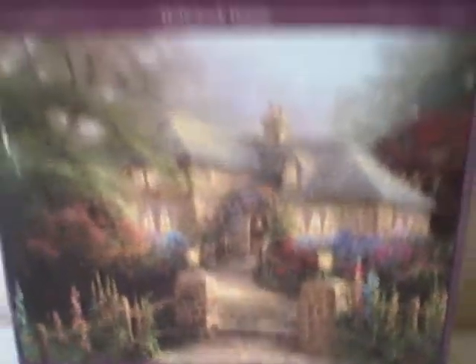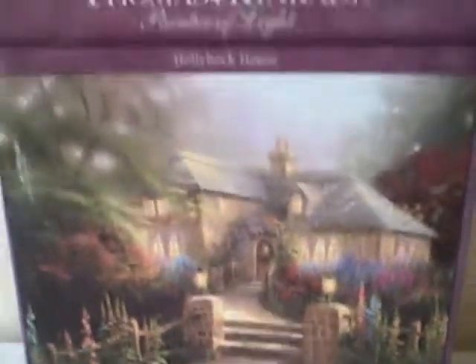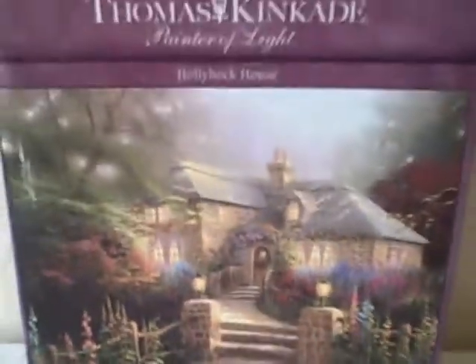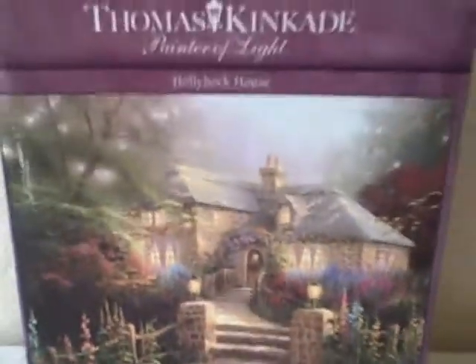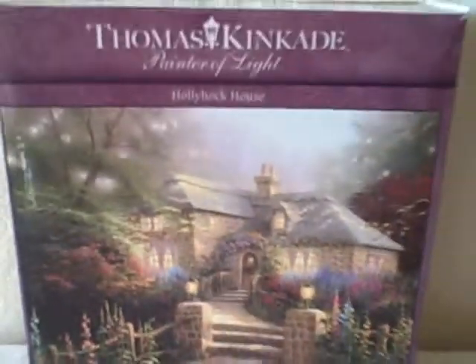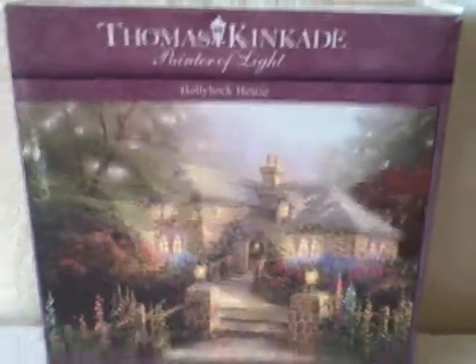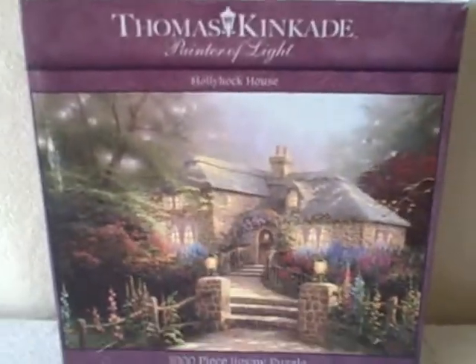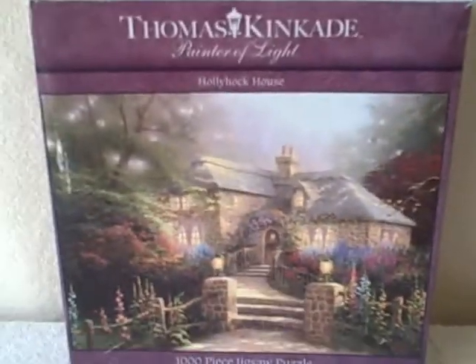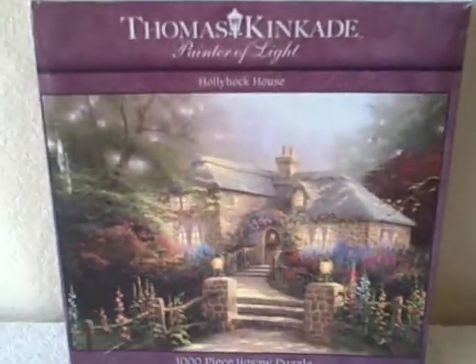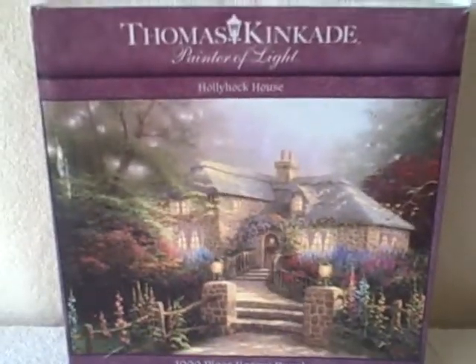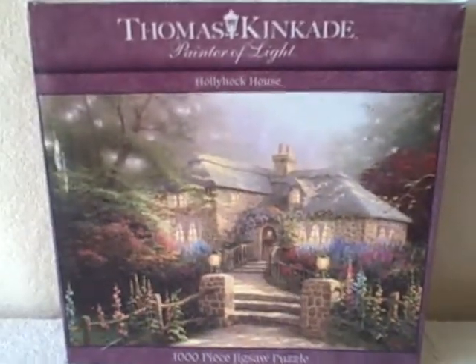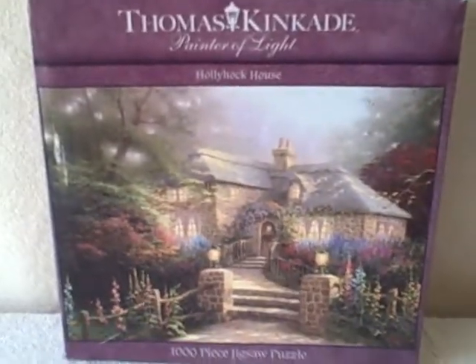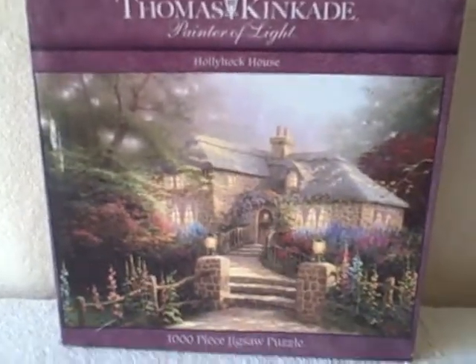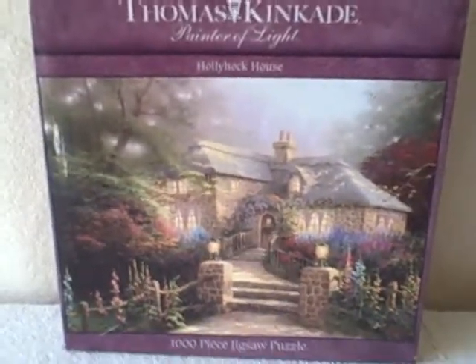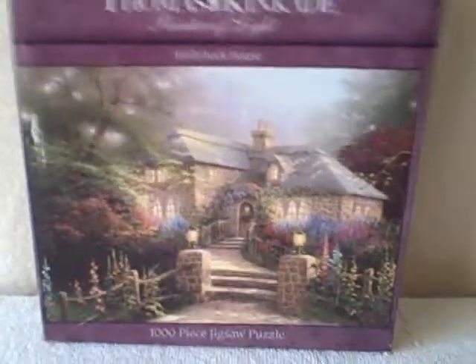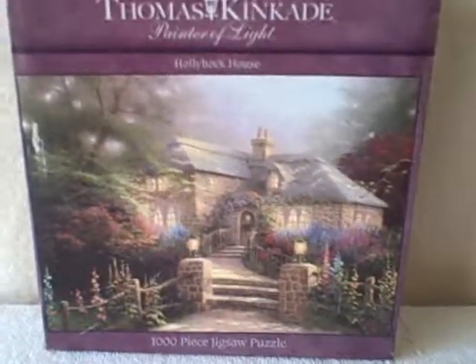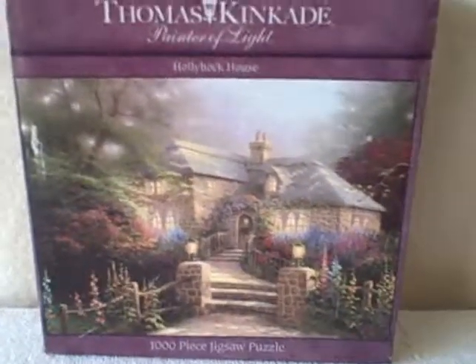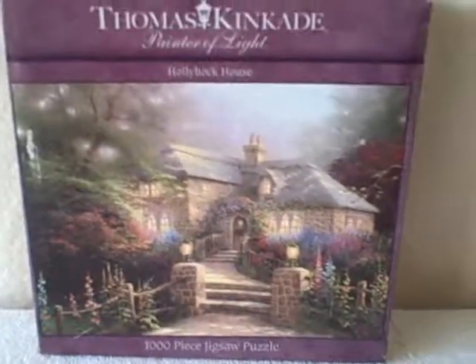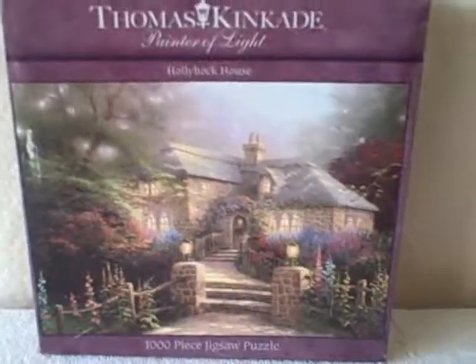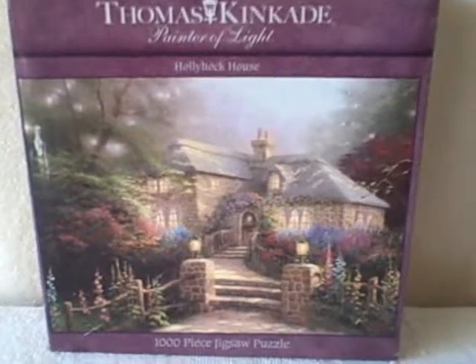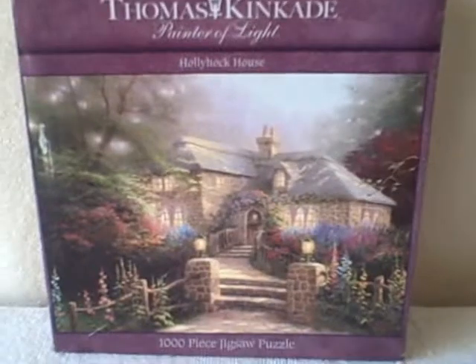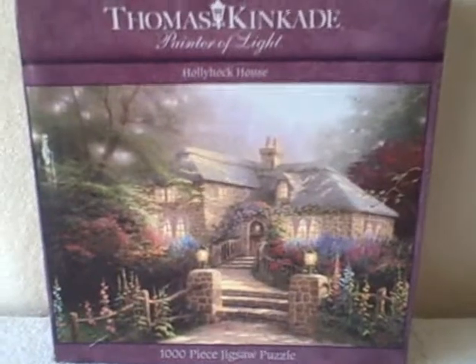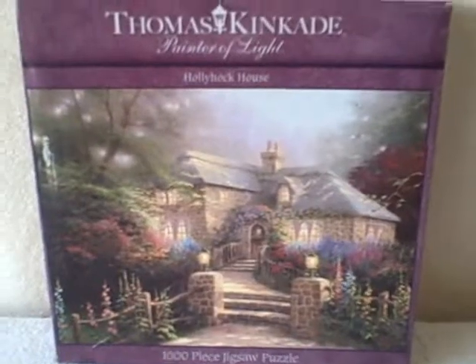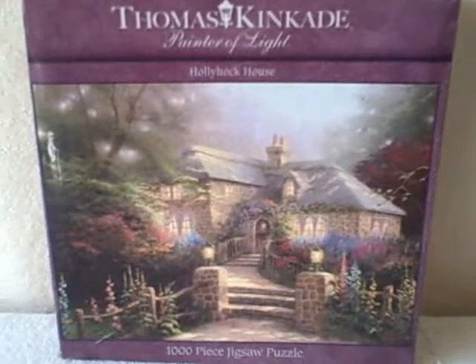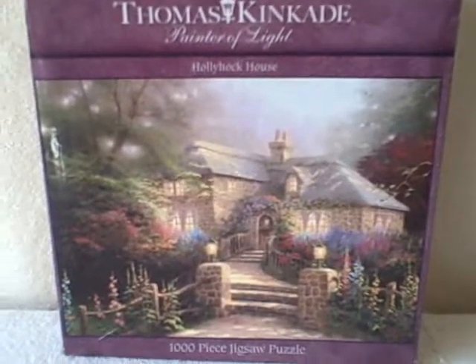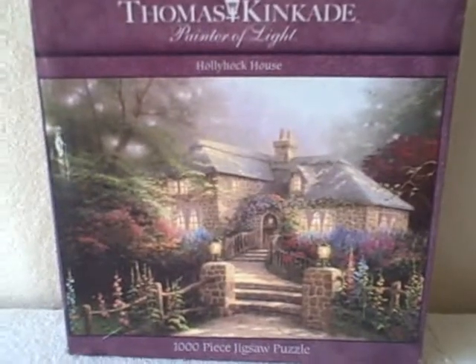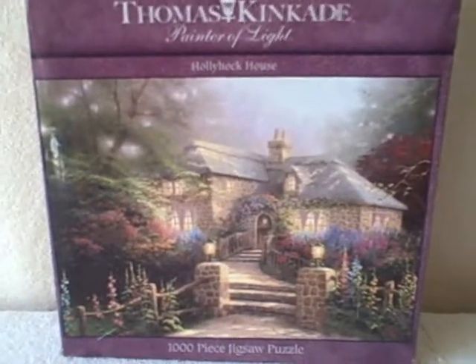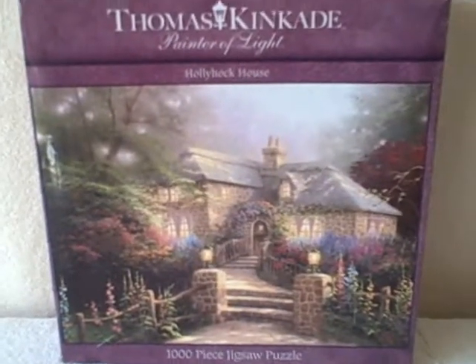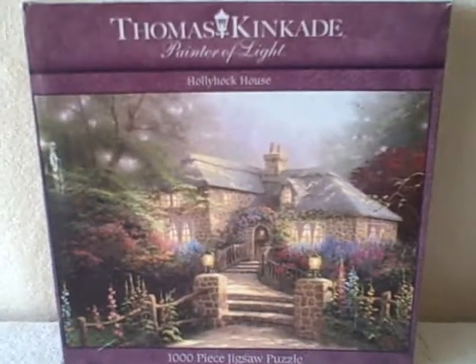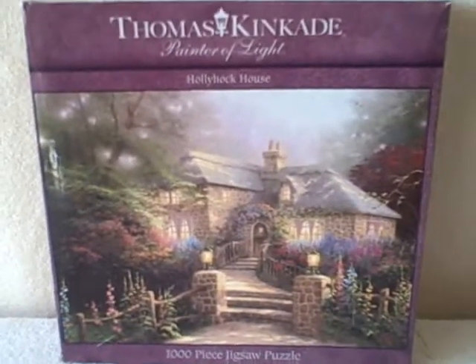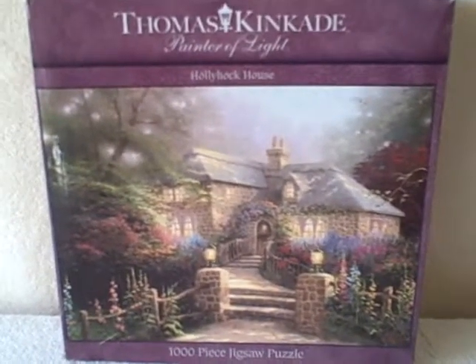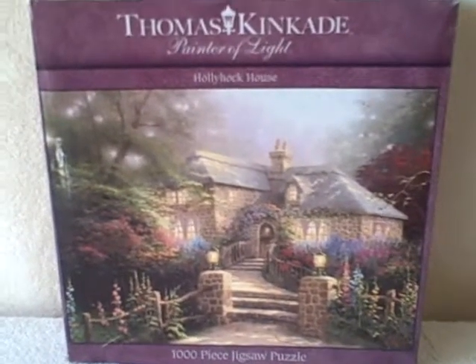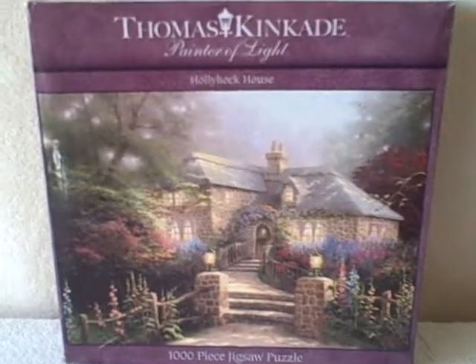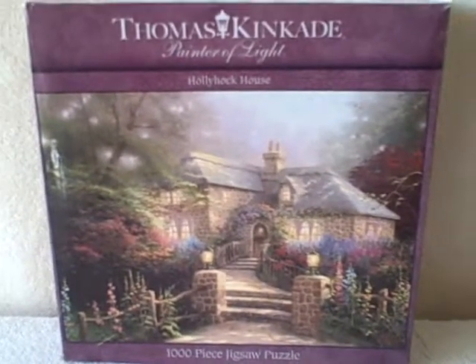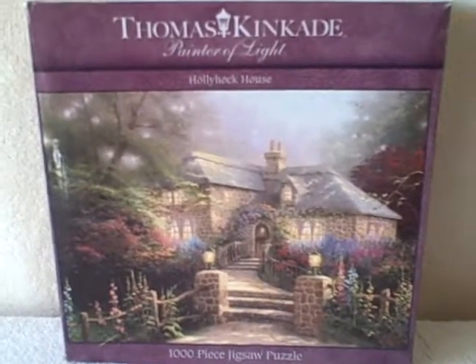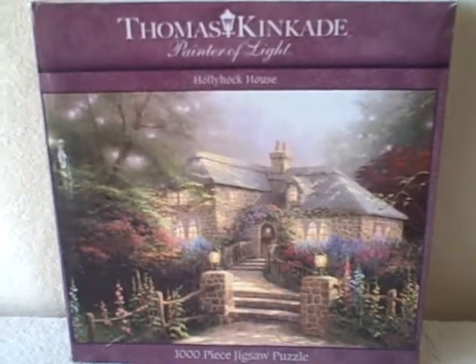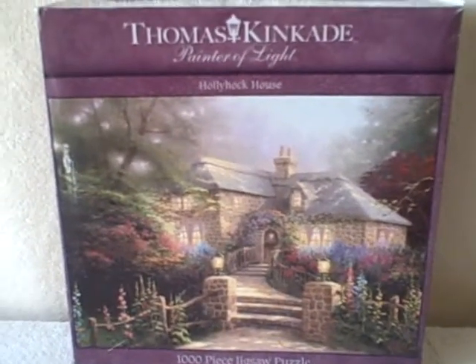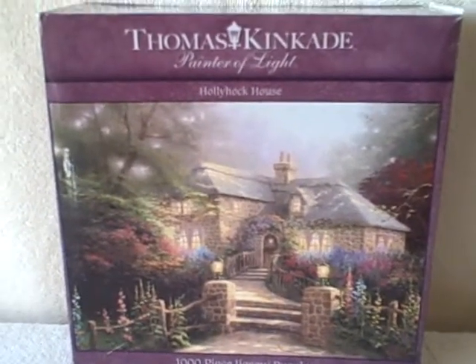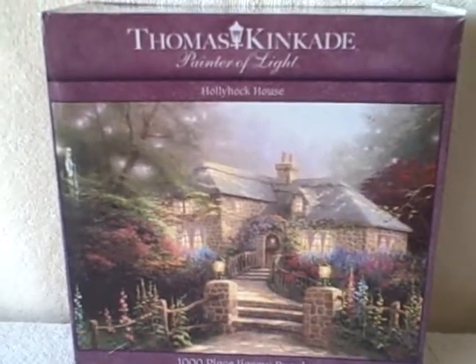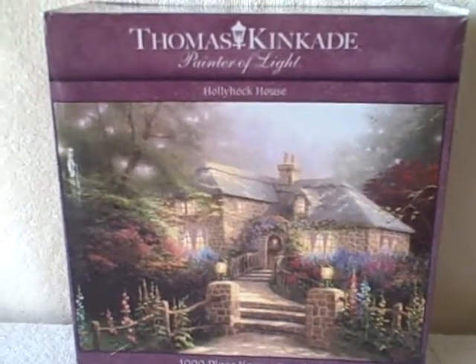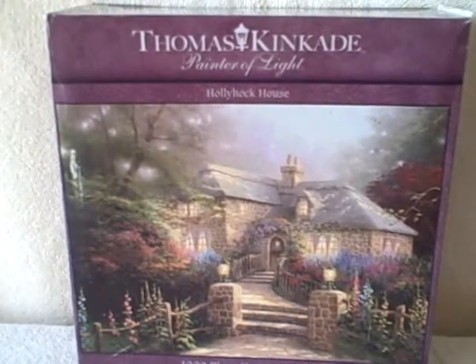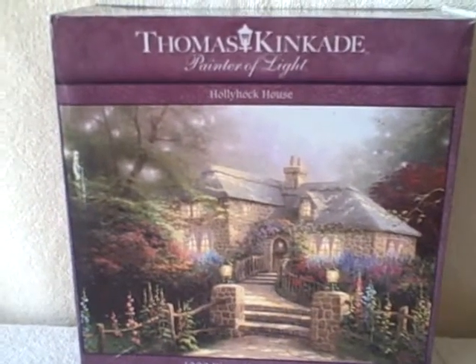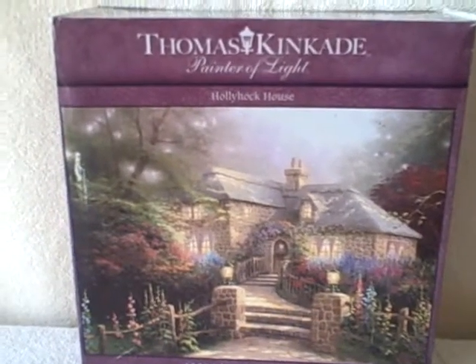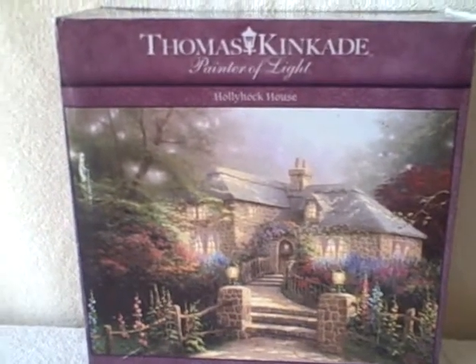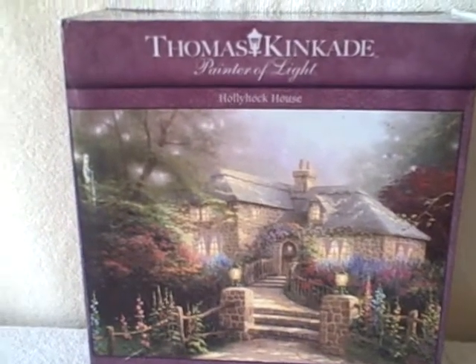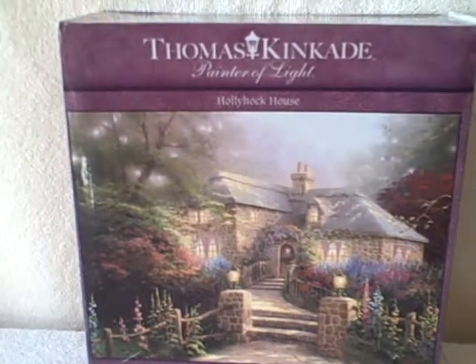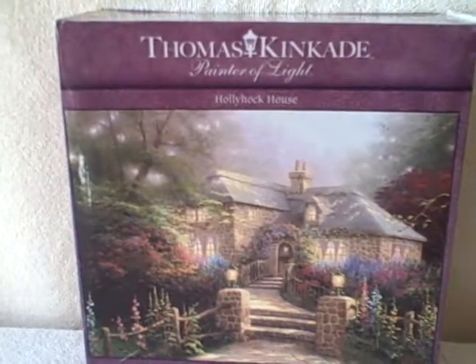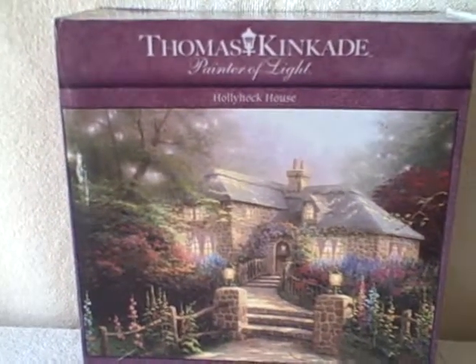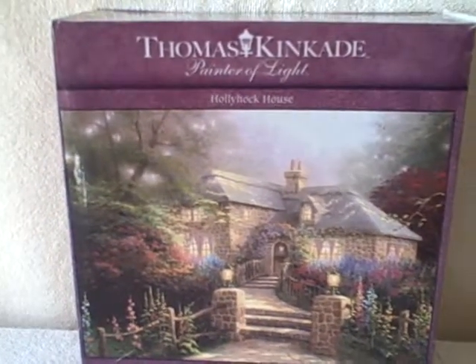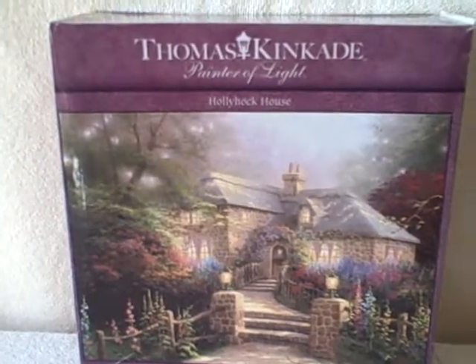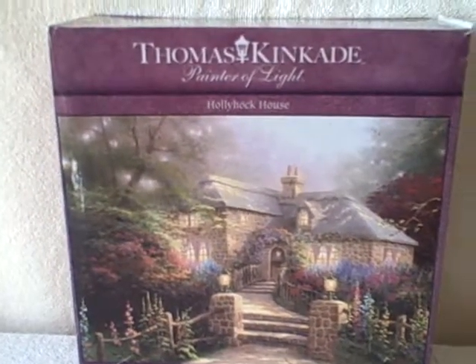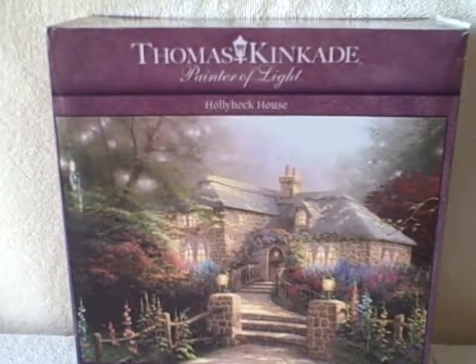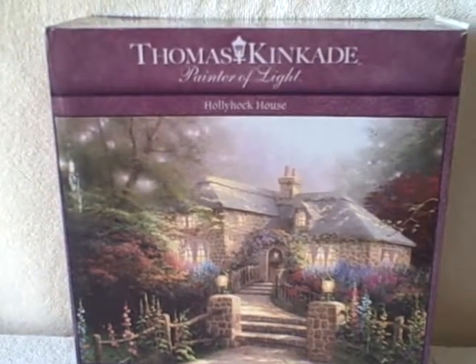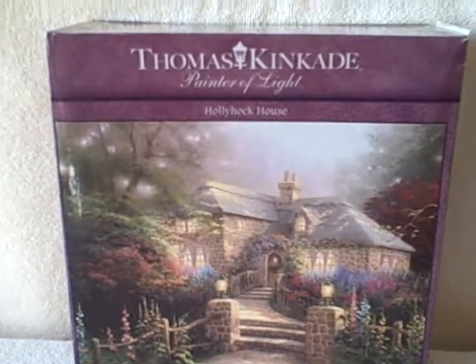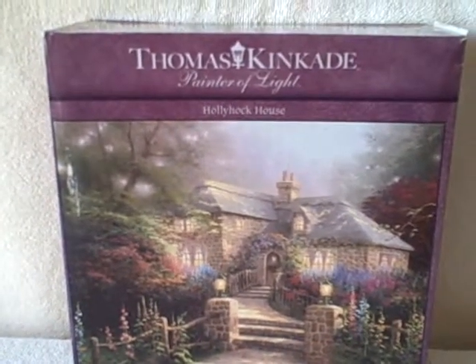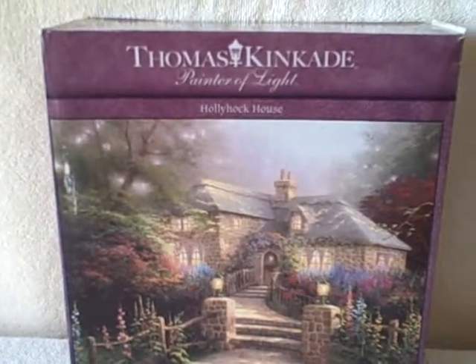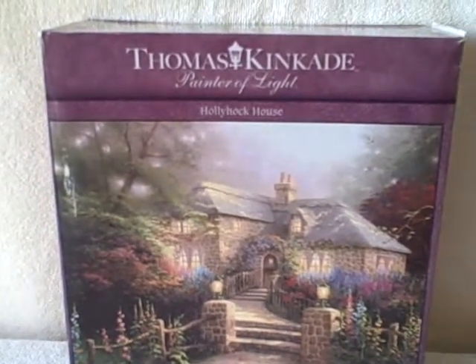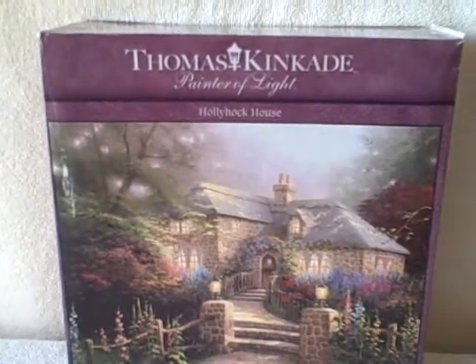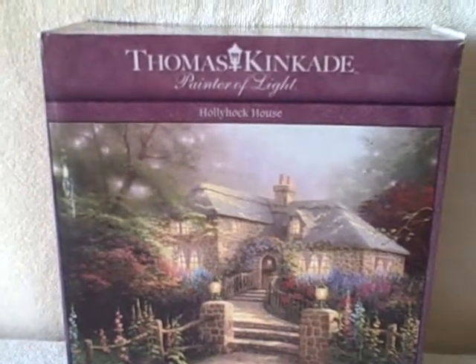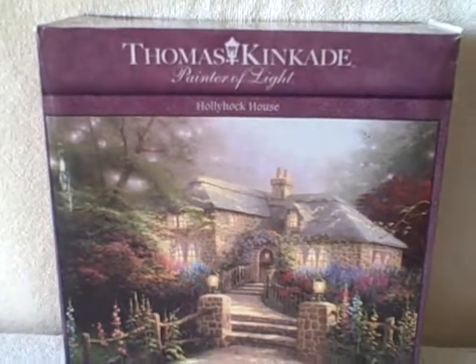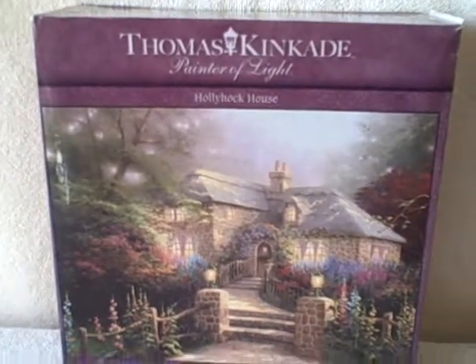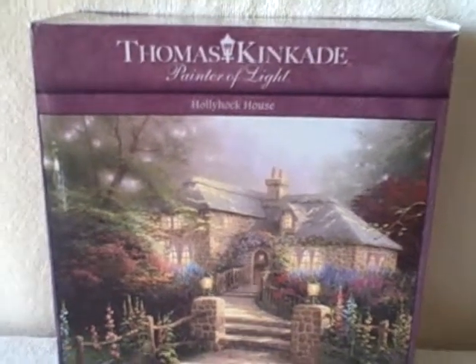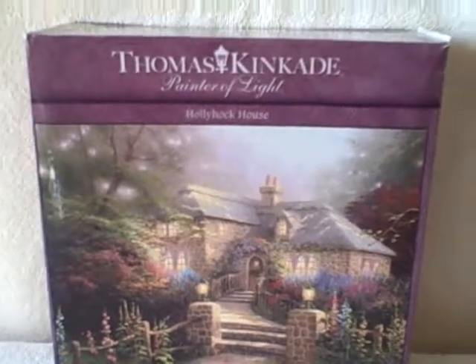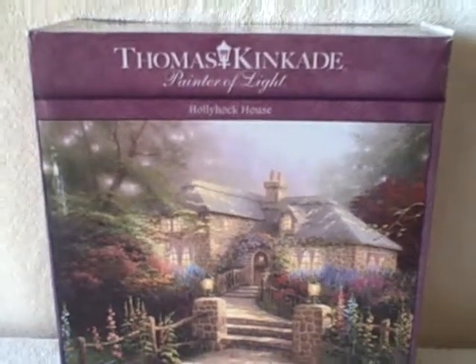Bowls in Peace jigsaw puzzle. It is a Thomas Kincaid. Title of it is Hollyhock House.